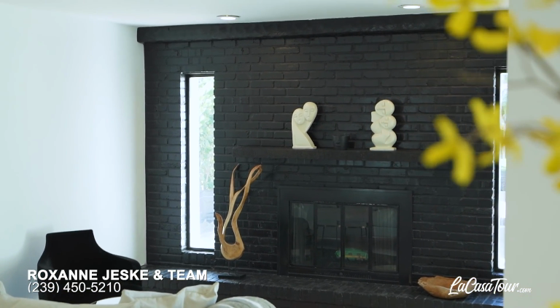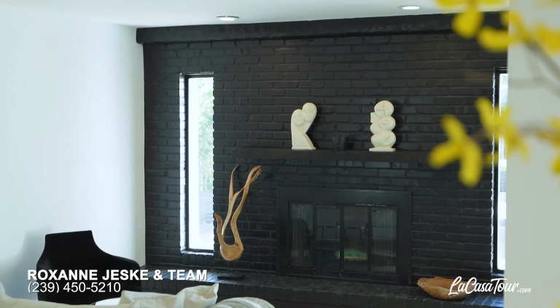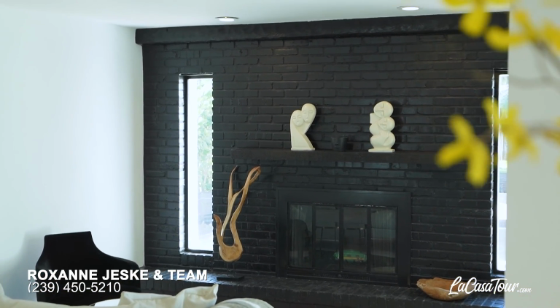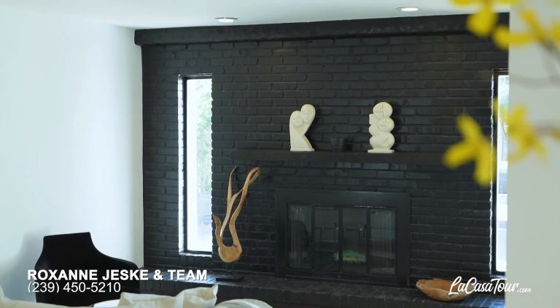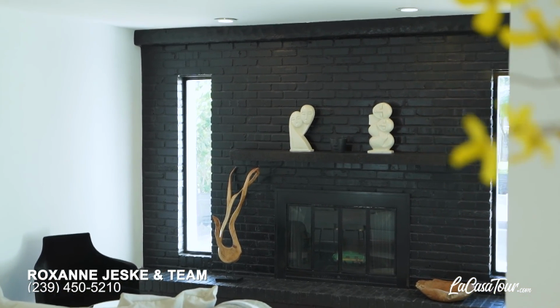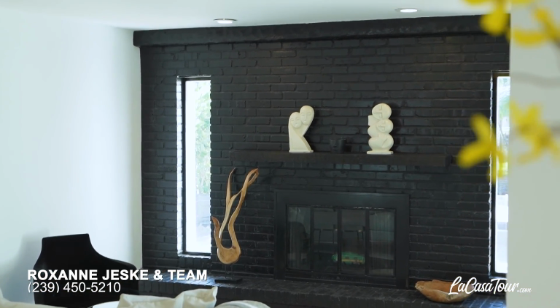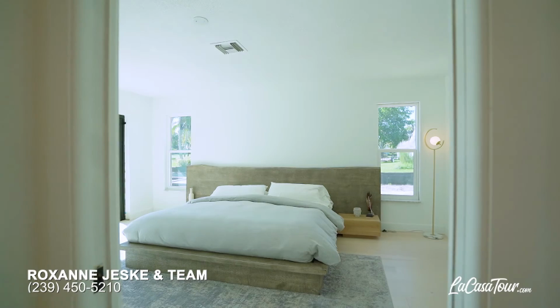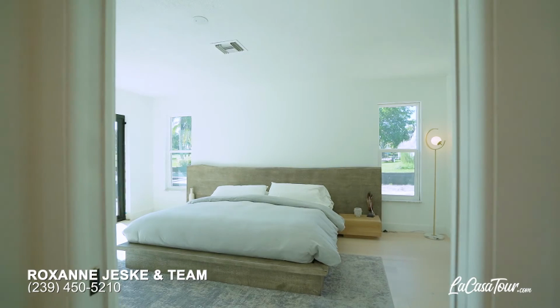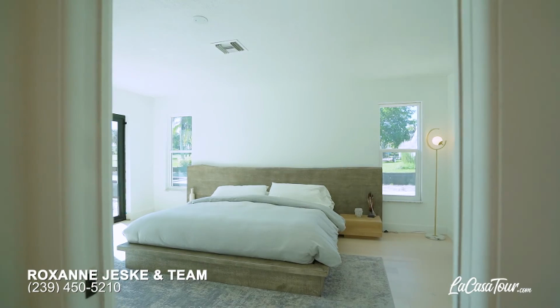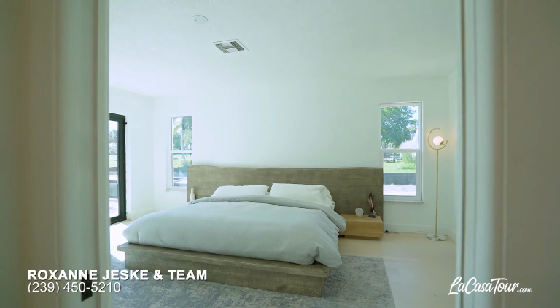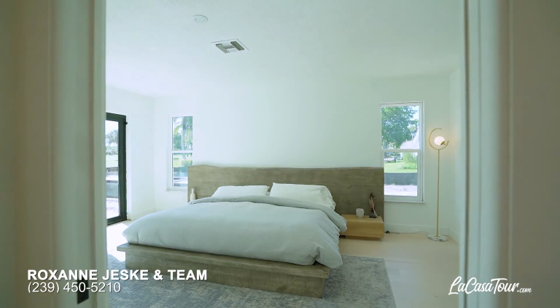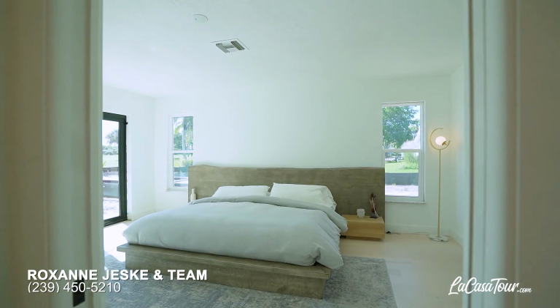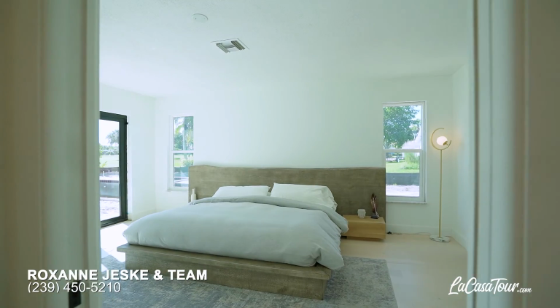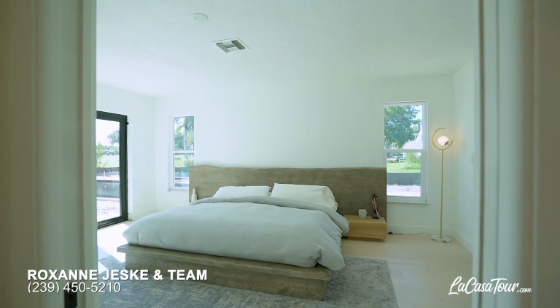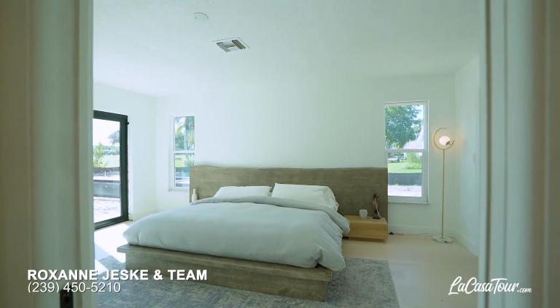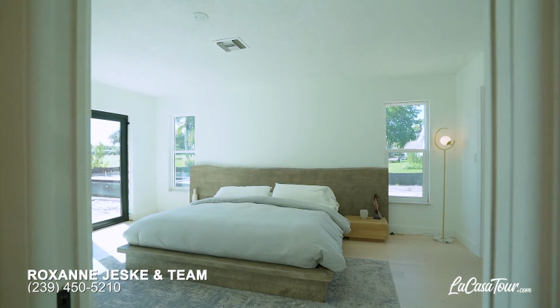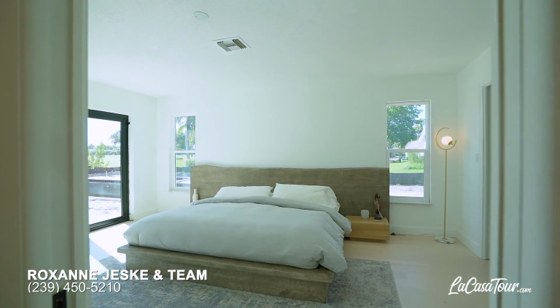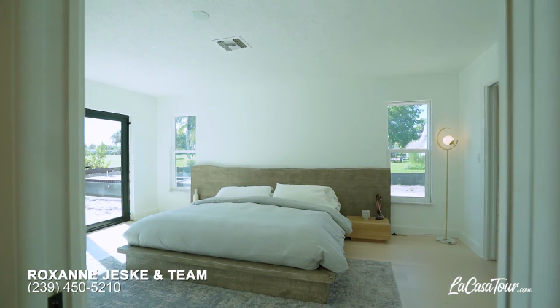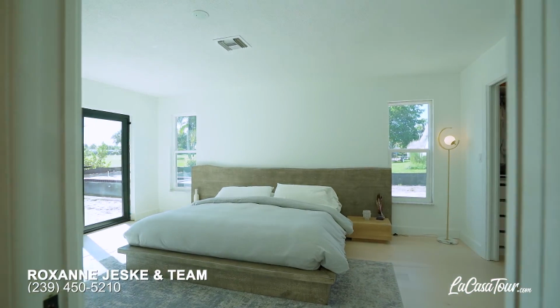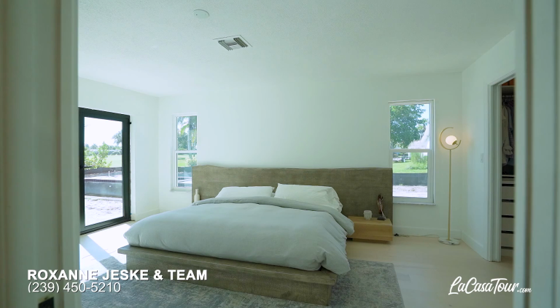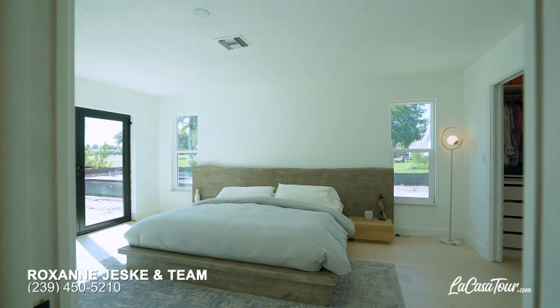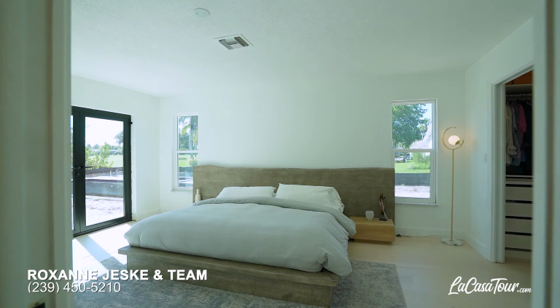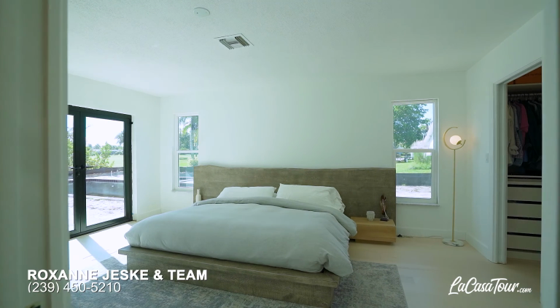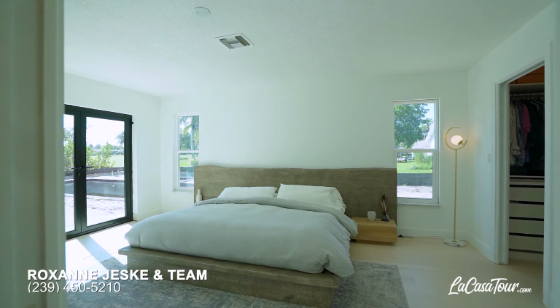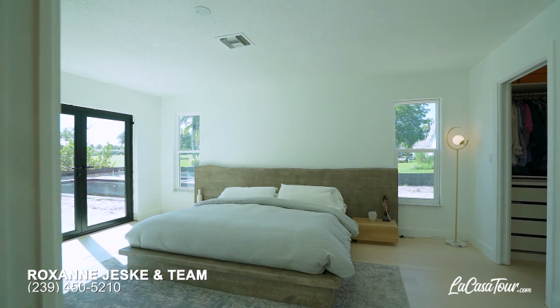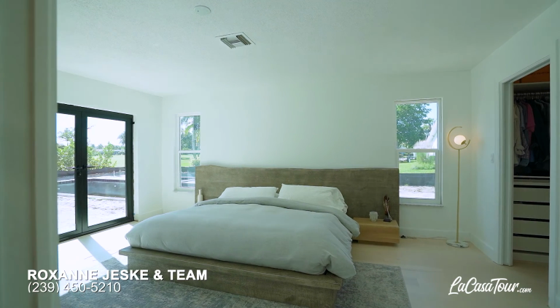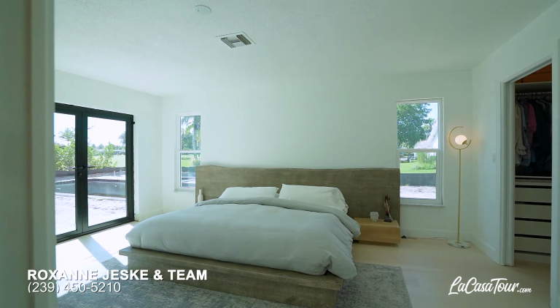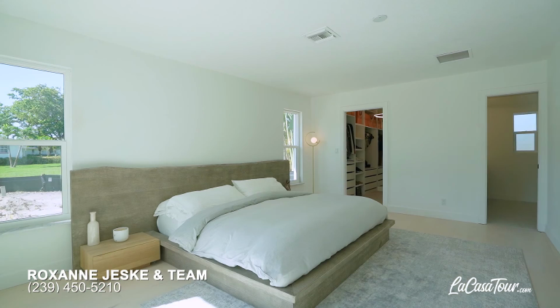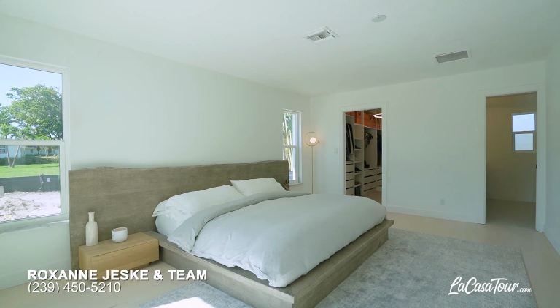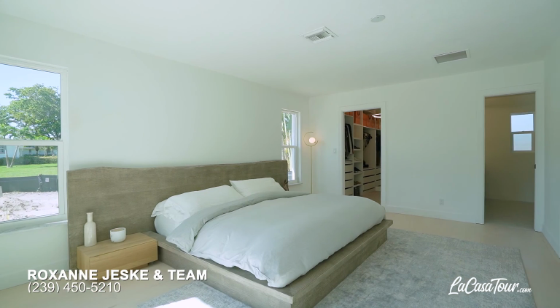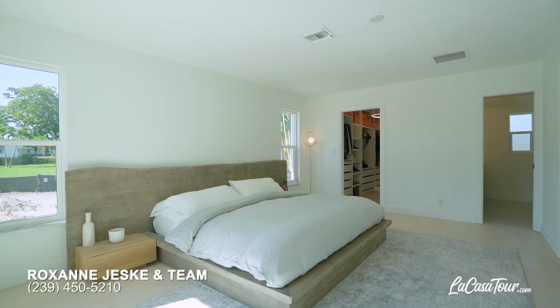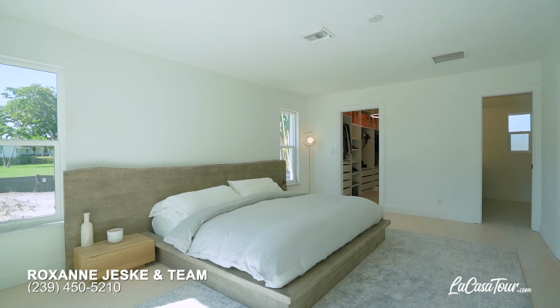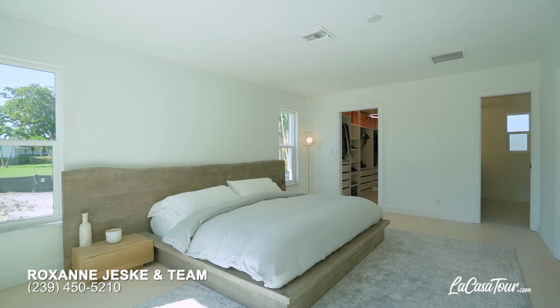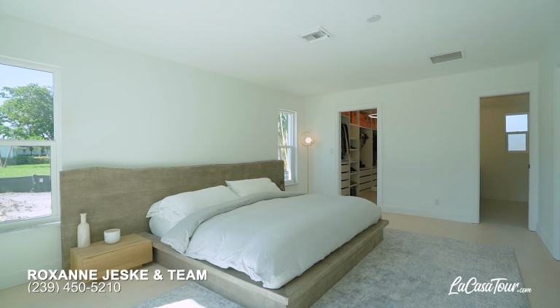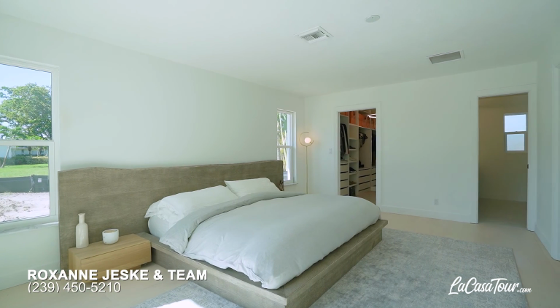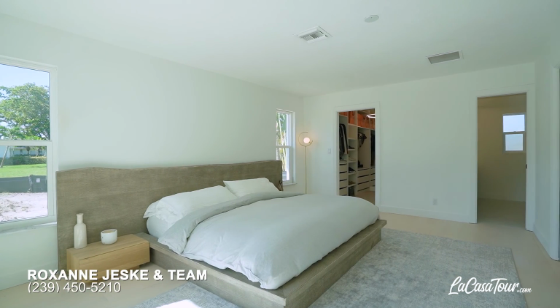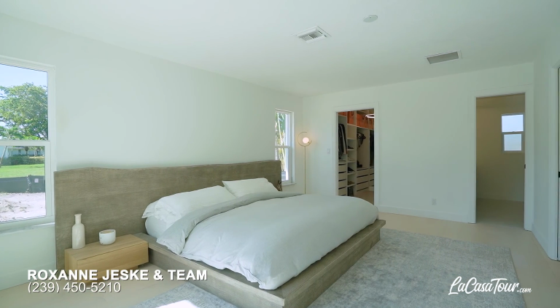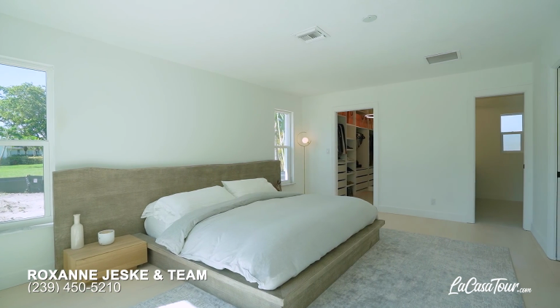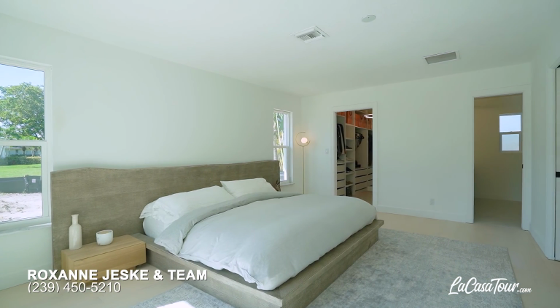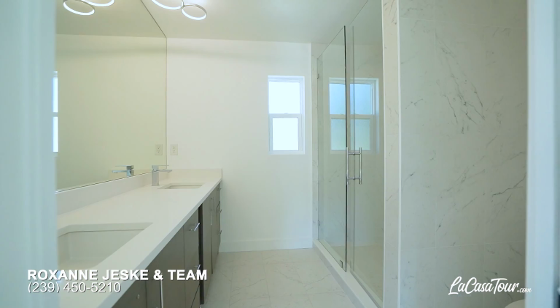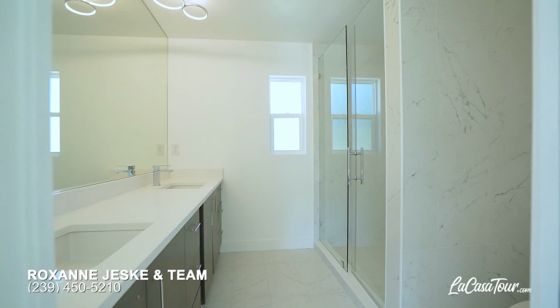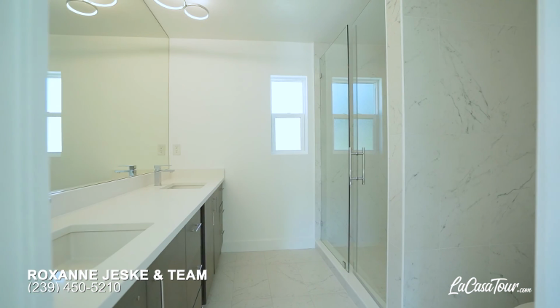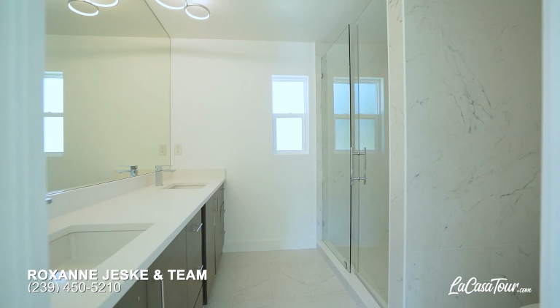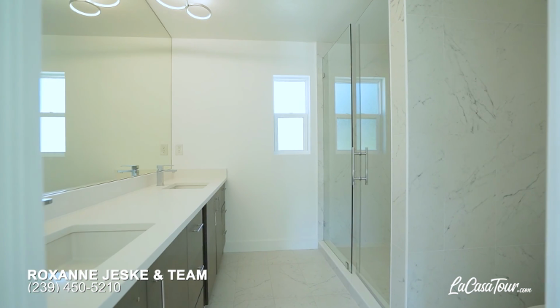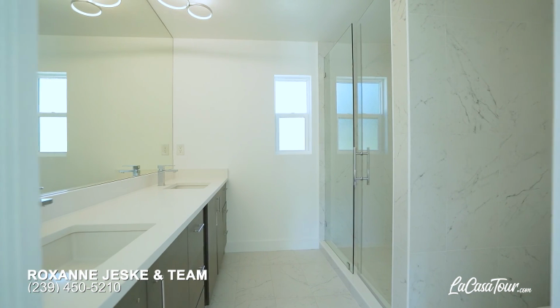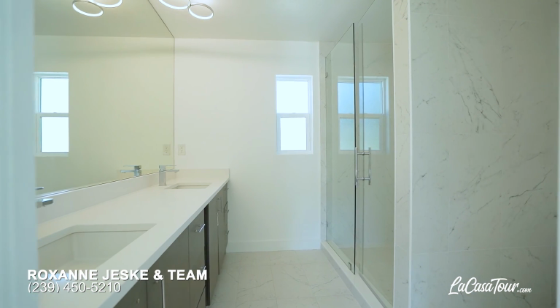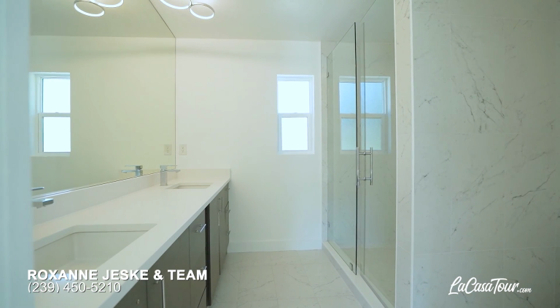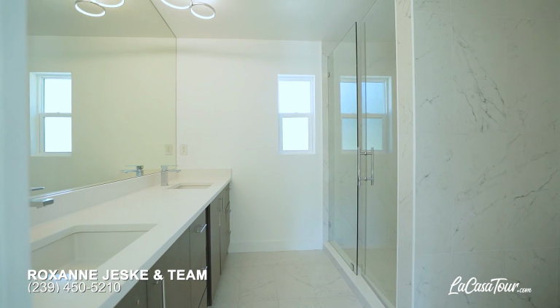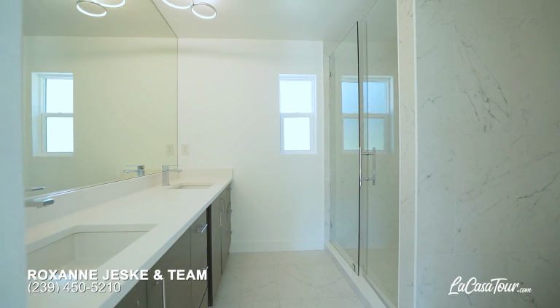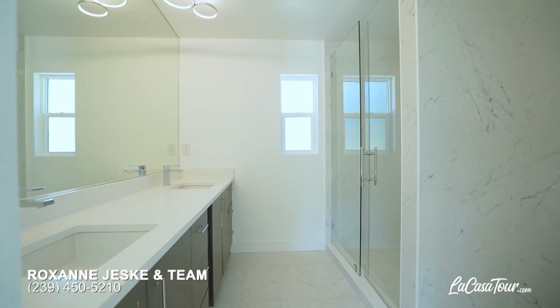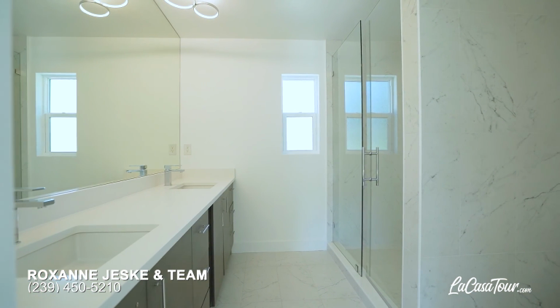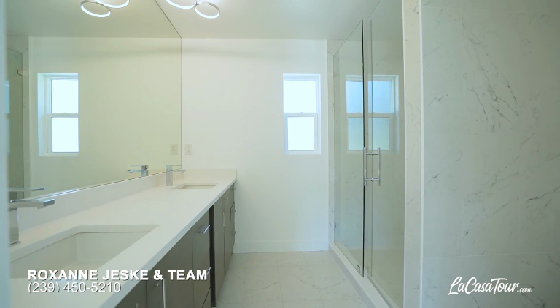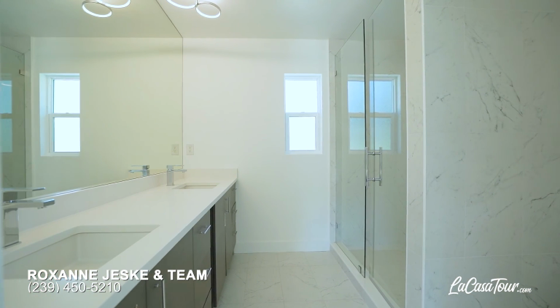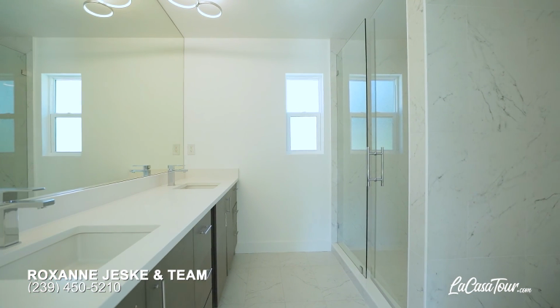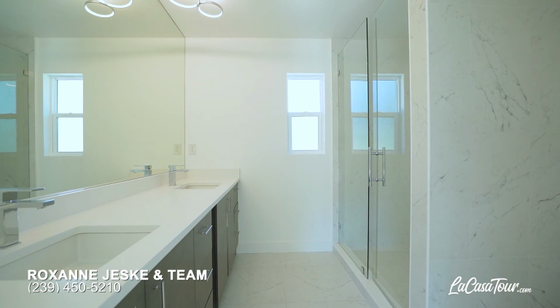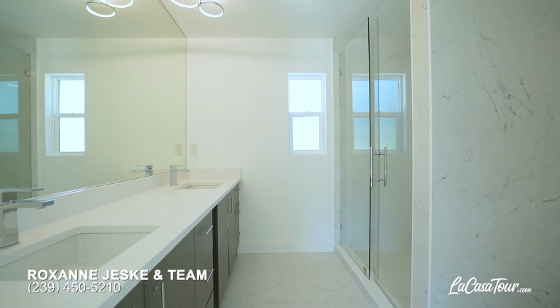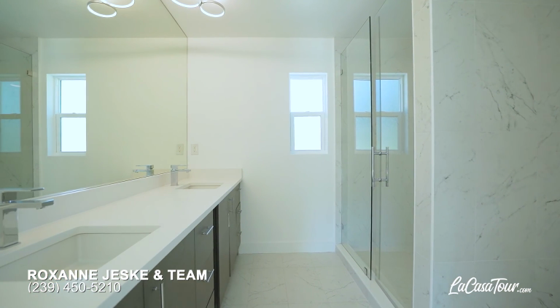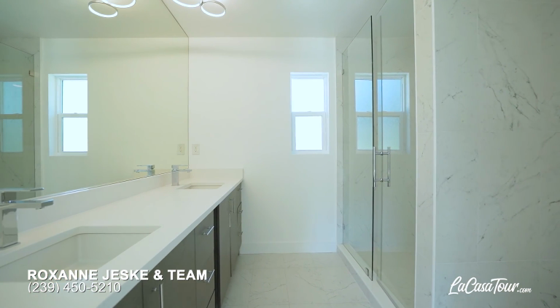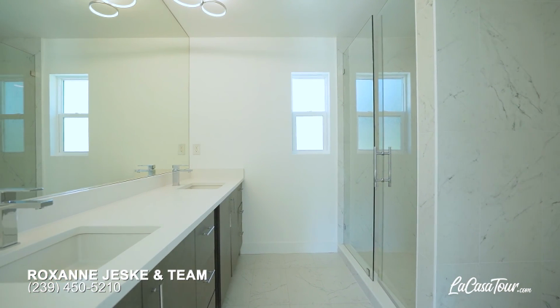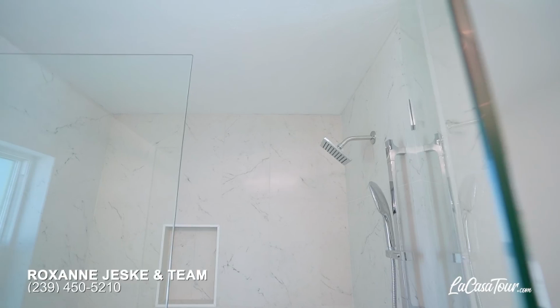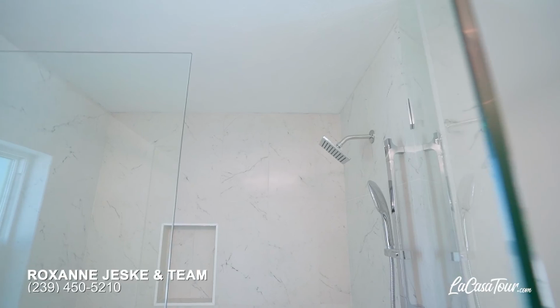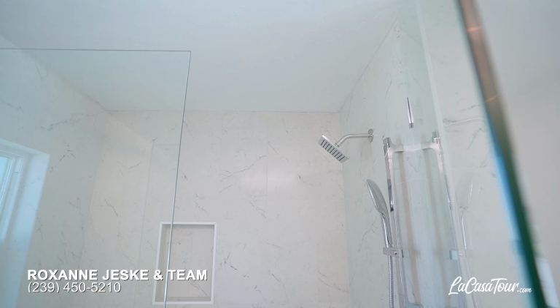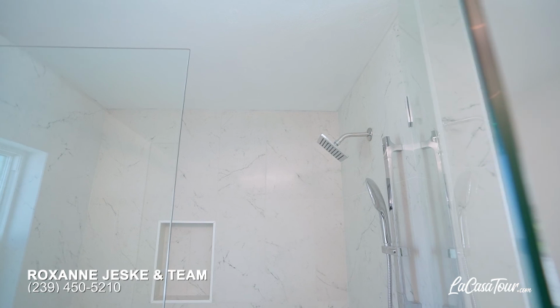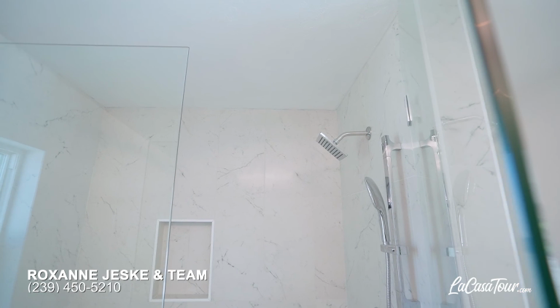The master bedroom has everything you need, including a fully custom closet, double sinks, and a frameless glass shower.